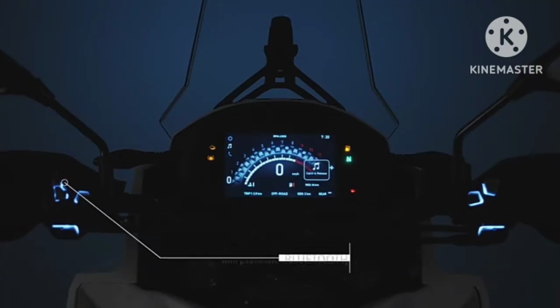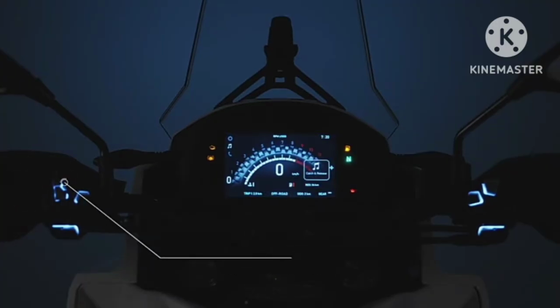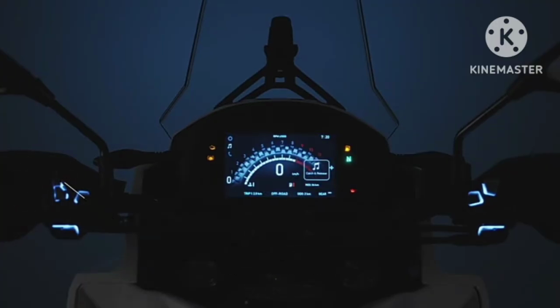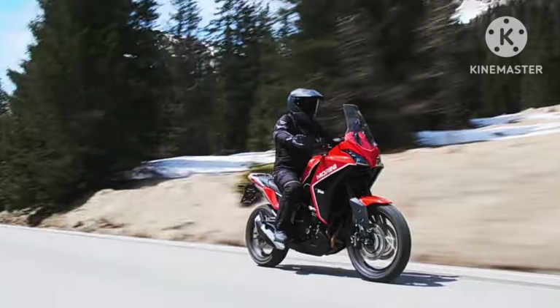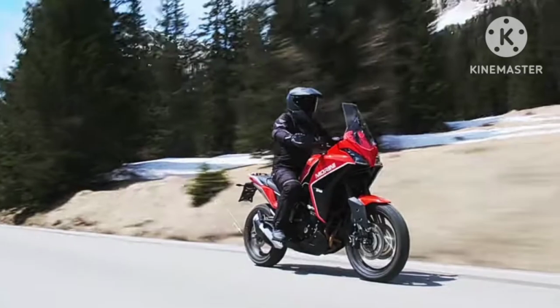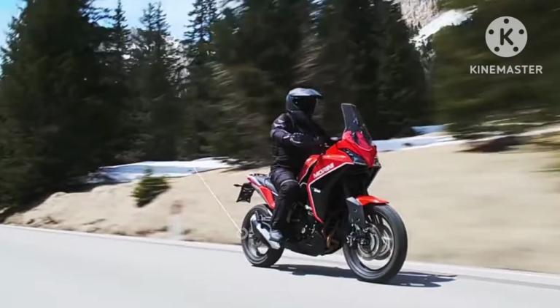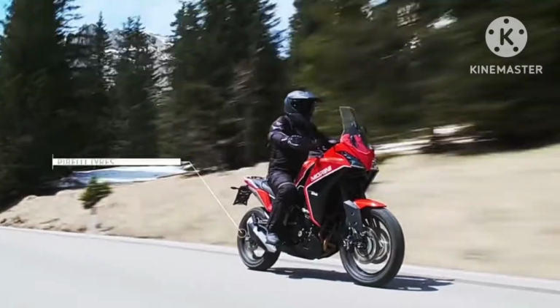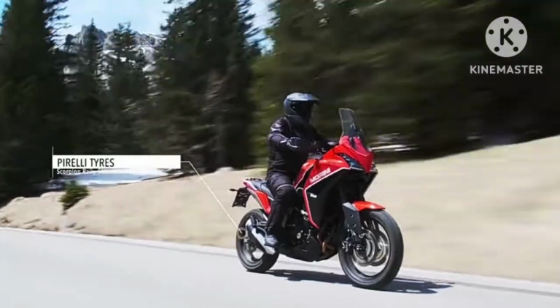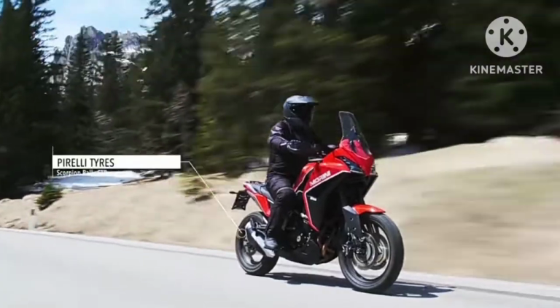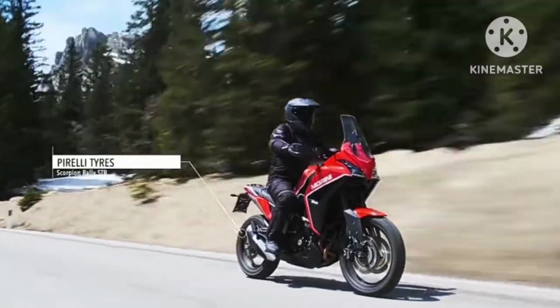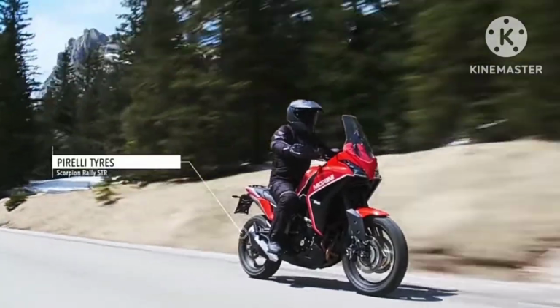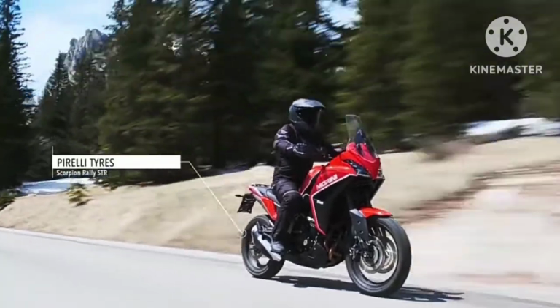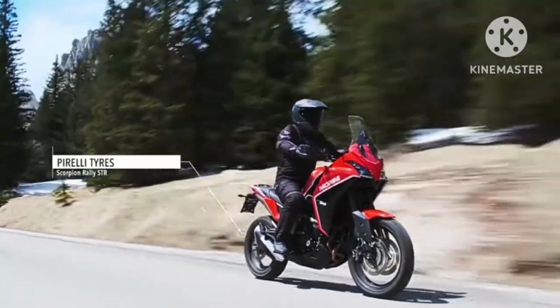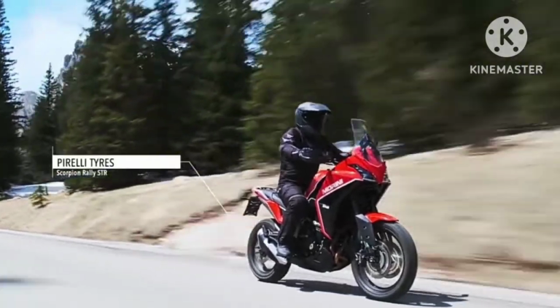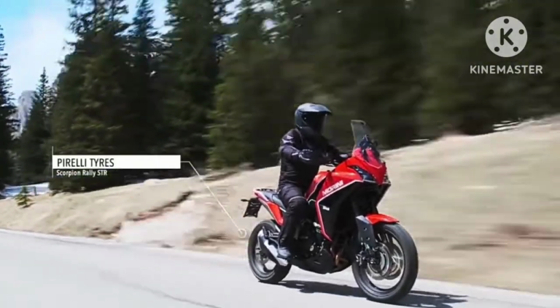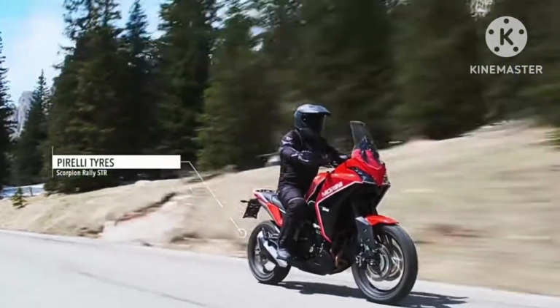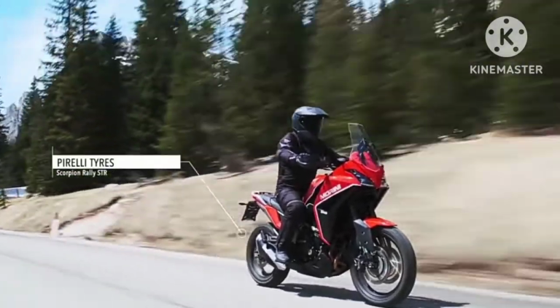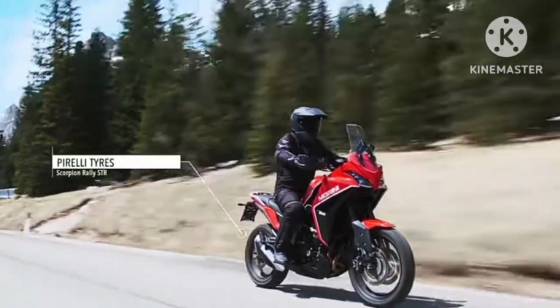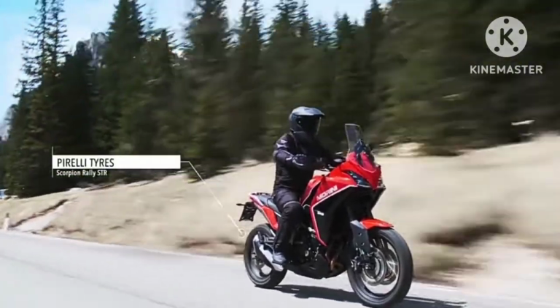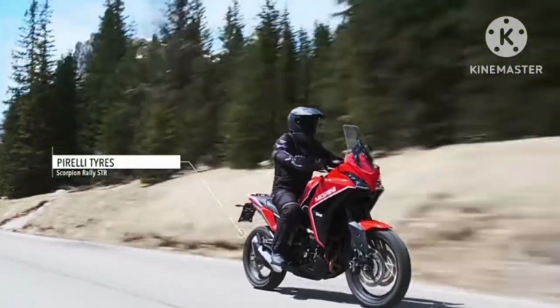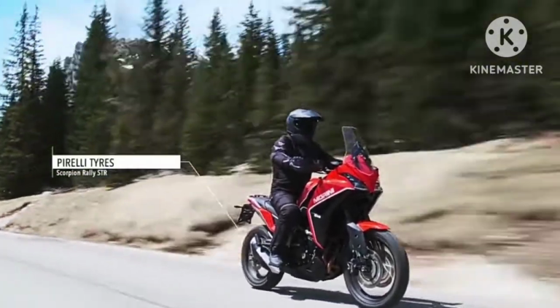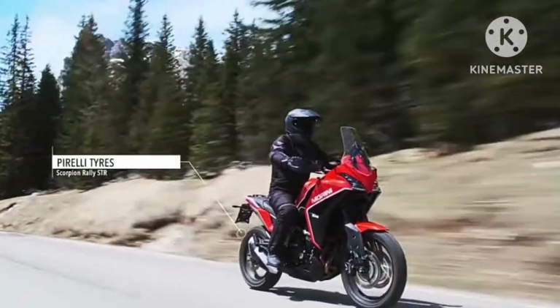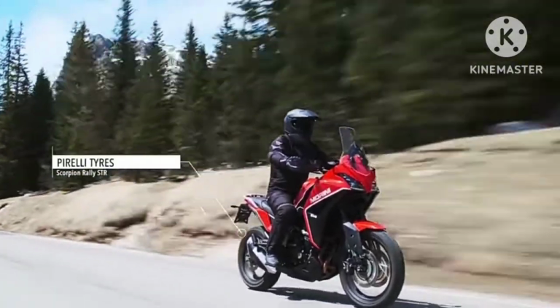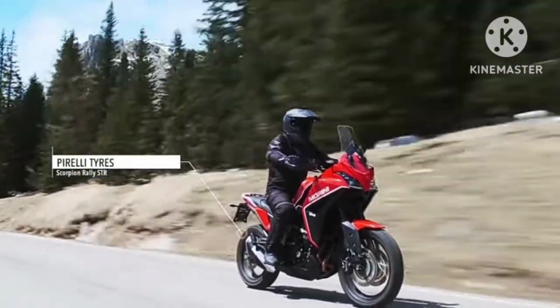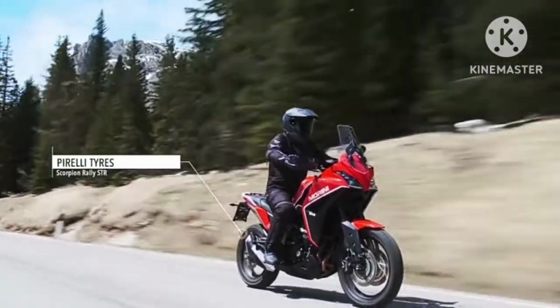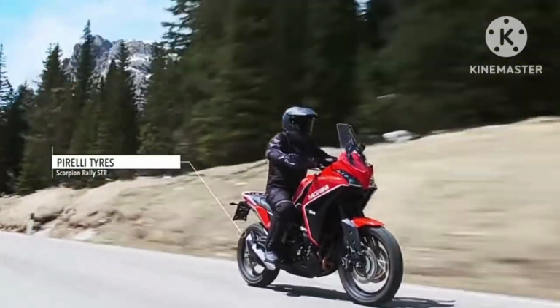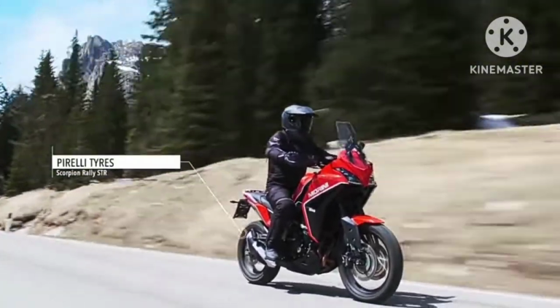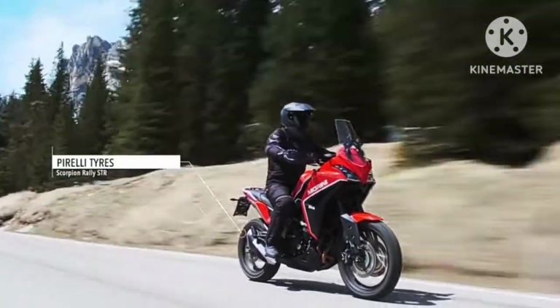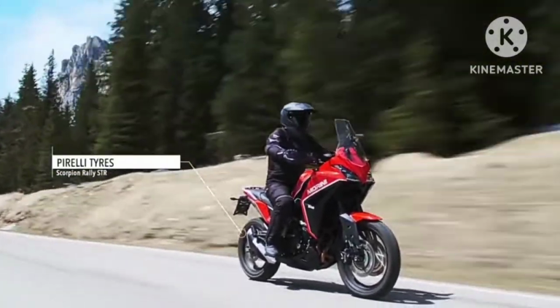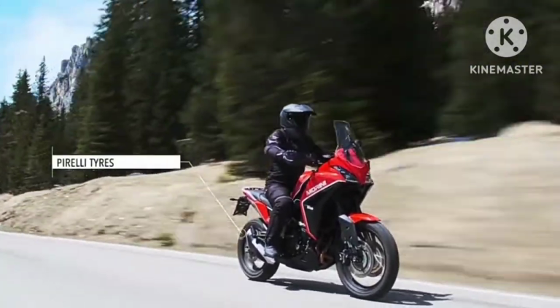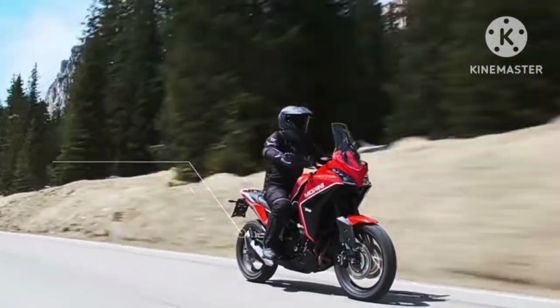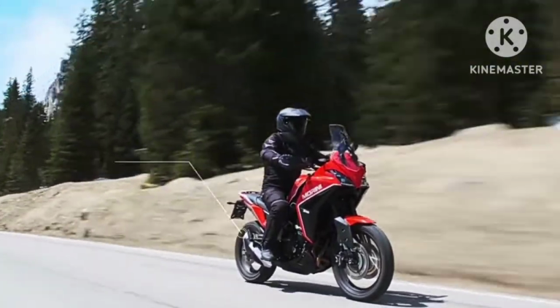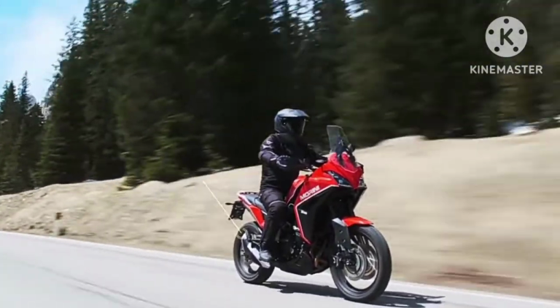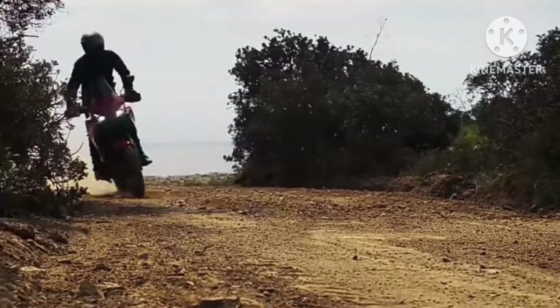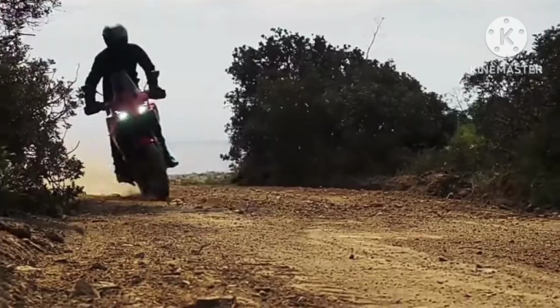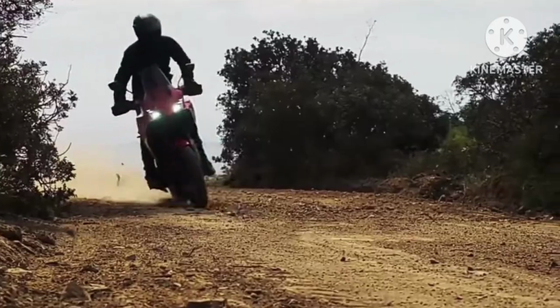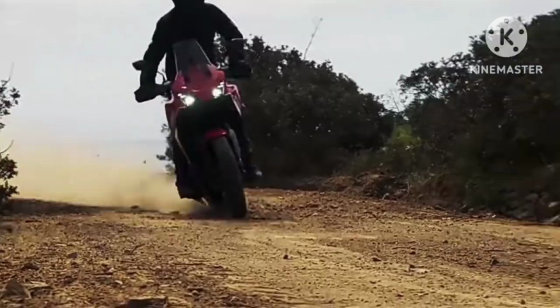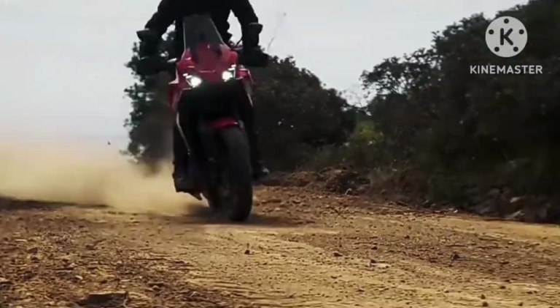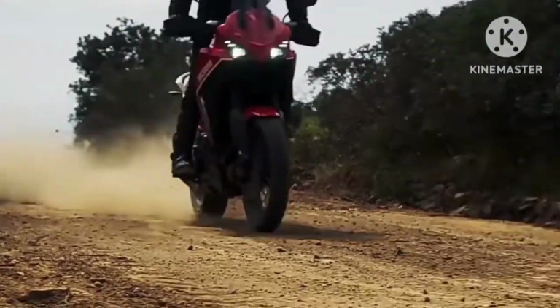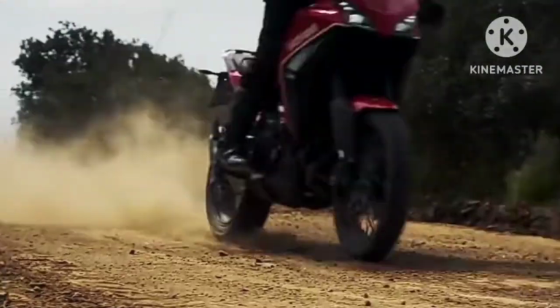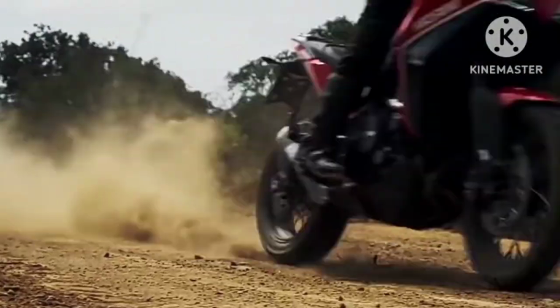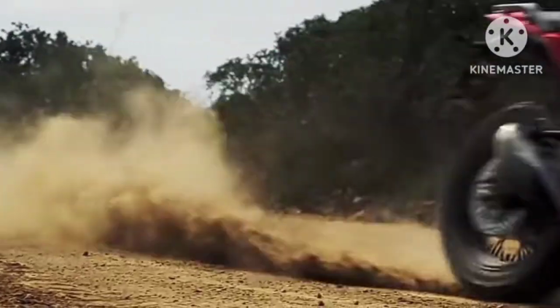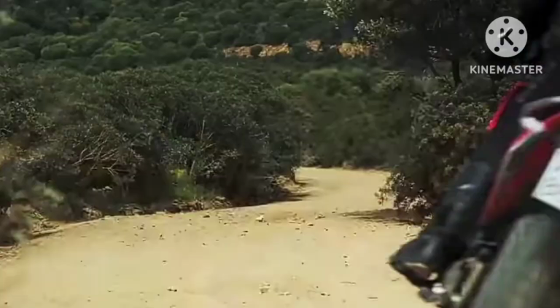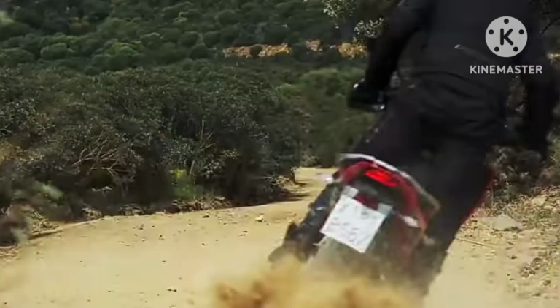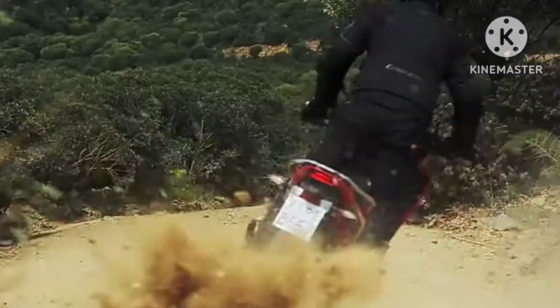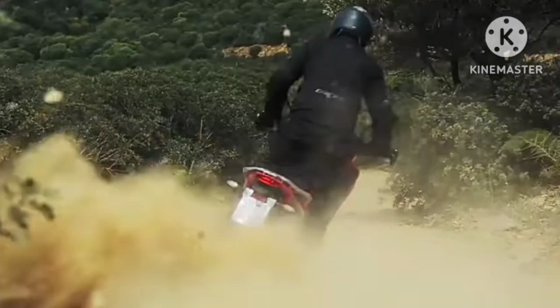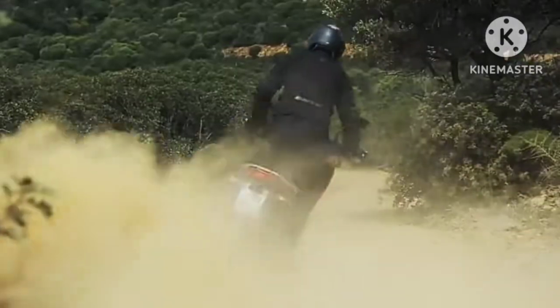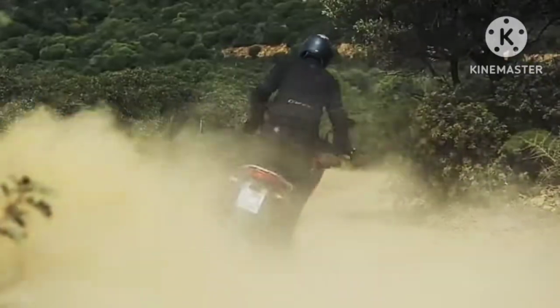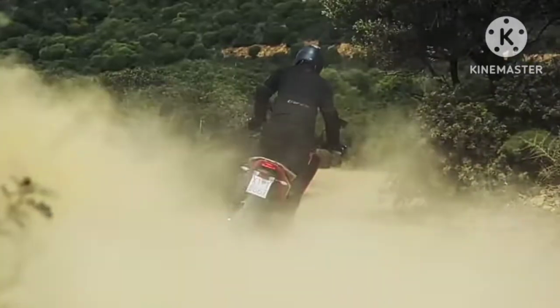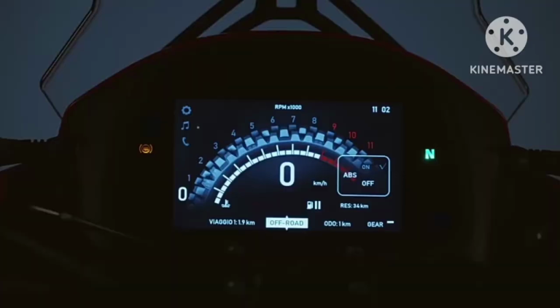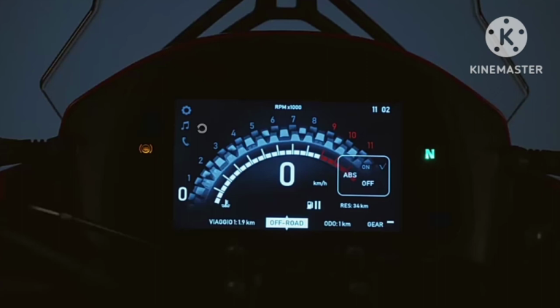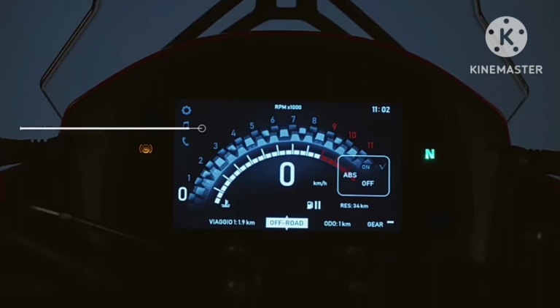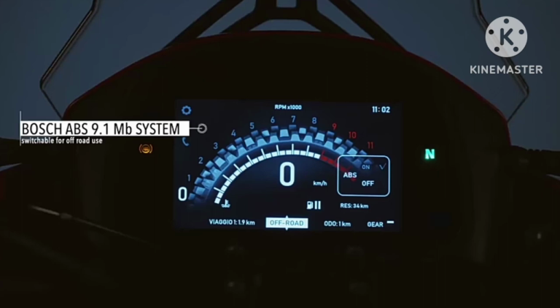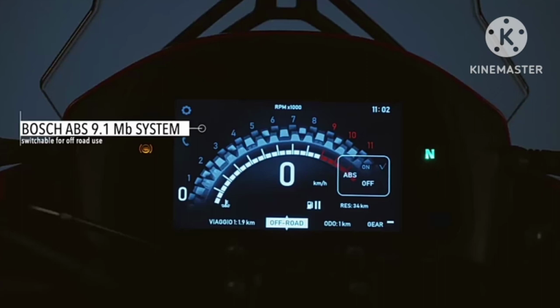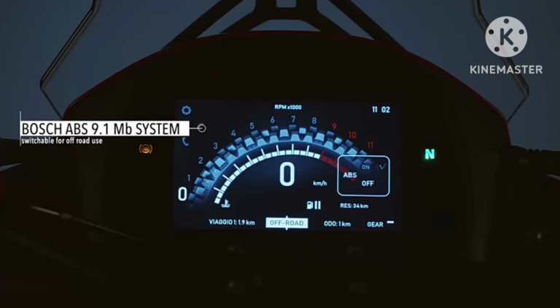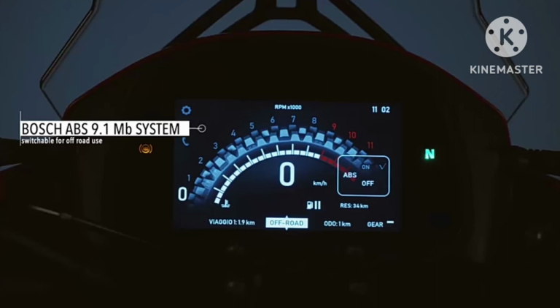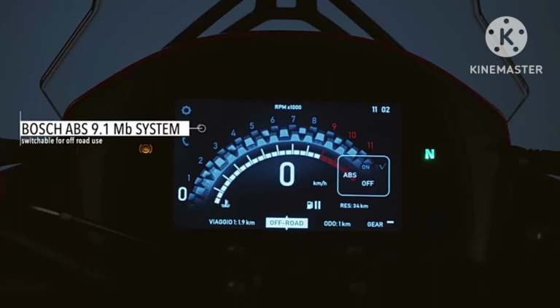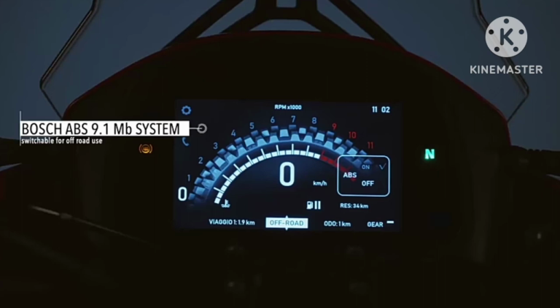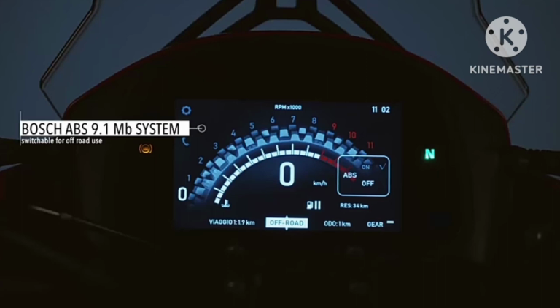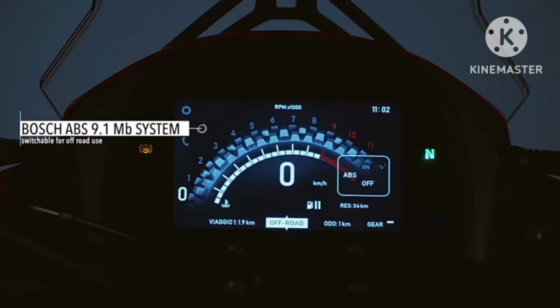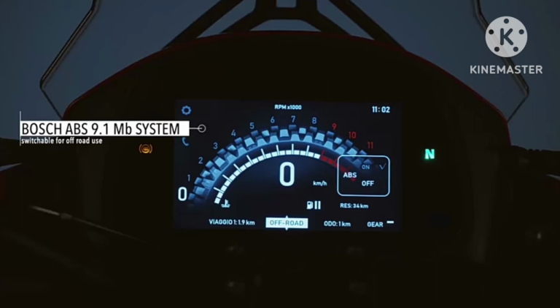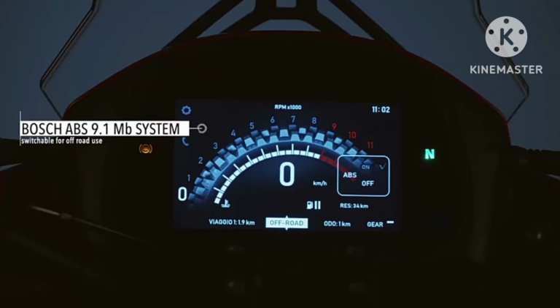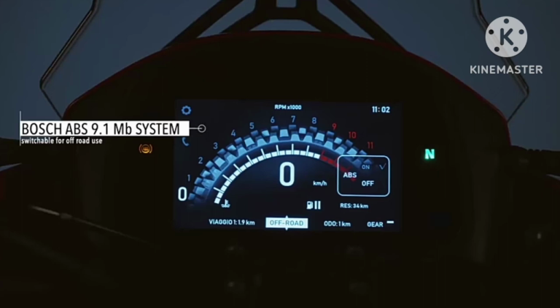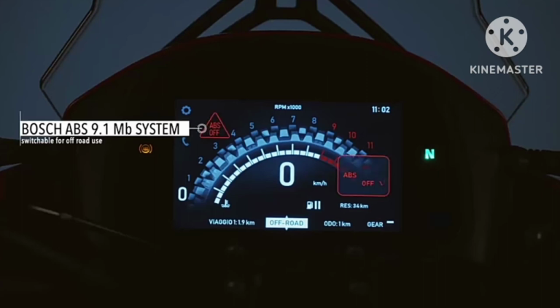The underpinnings of the Italian ADV are premium and include a 50mm Marzocchi fully adjustable USD fork and a preload and rebound adjustable KYB monoshock.